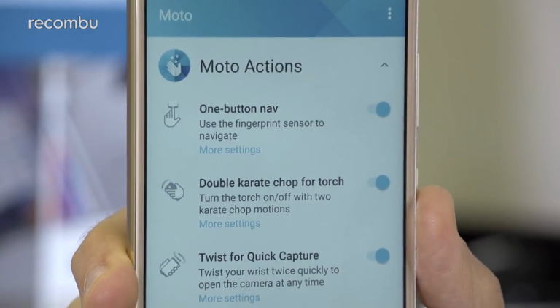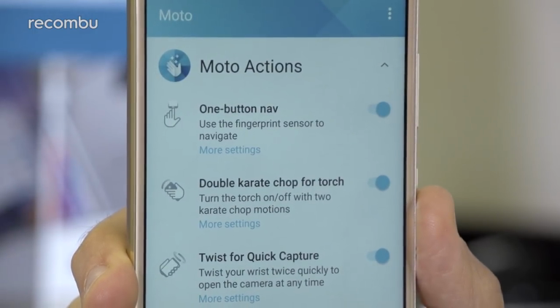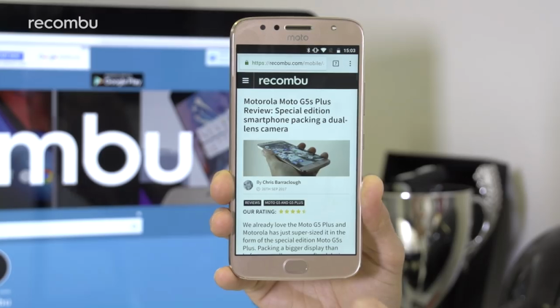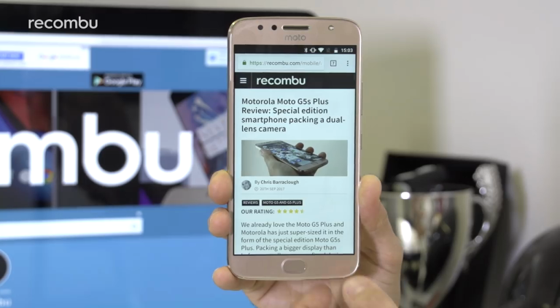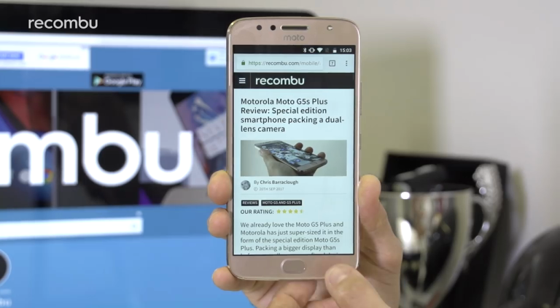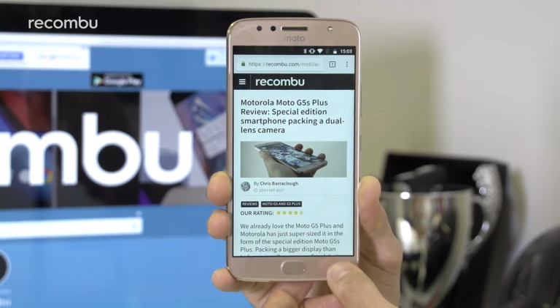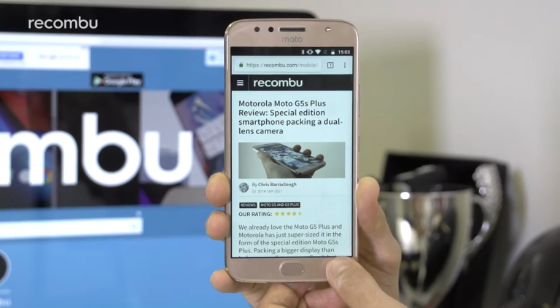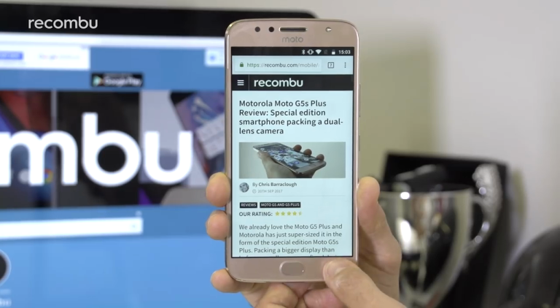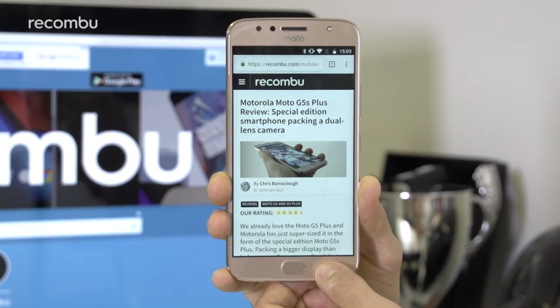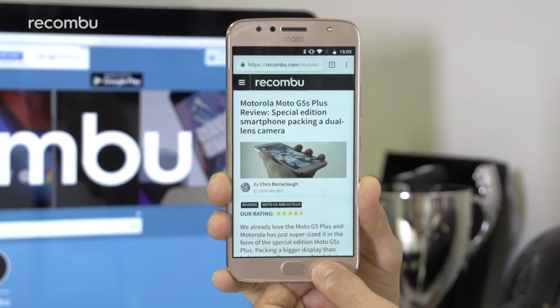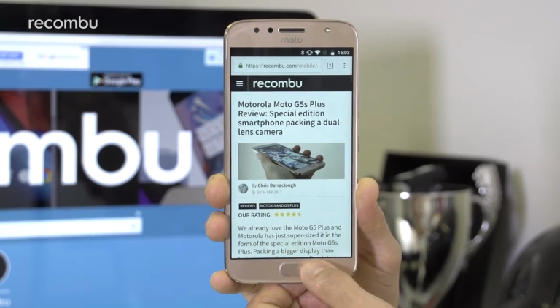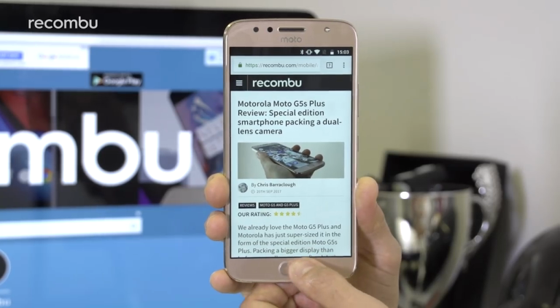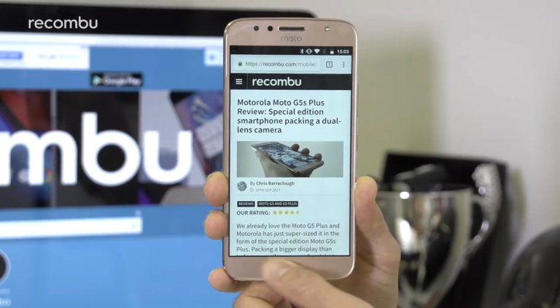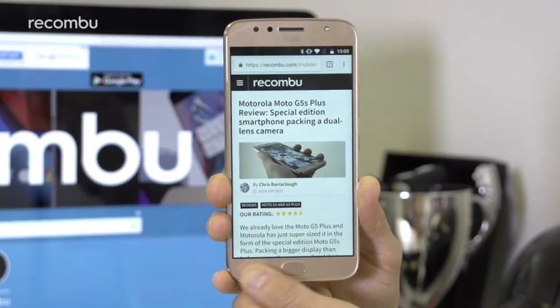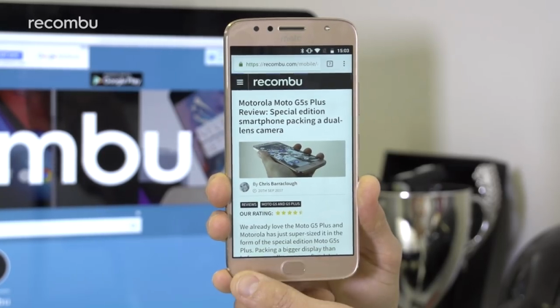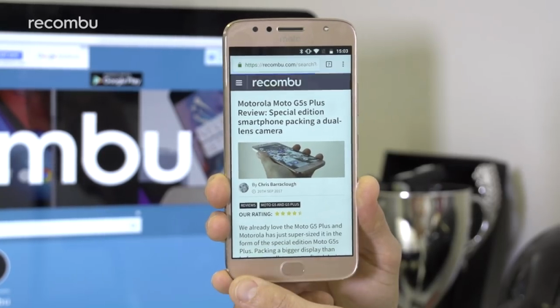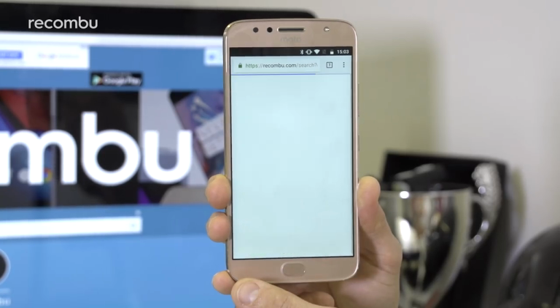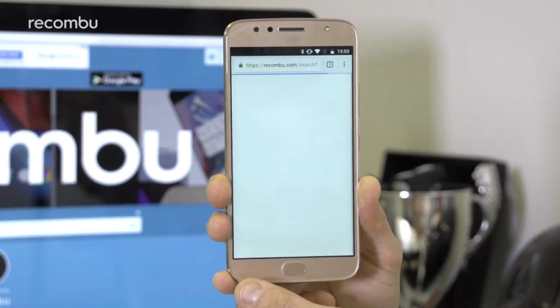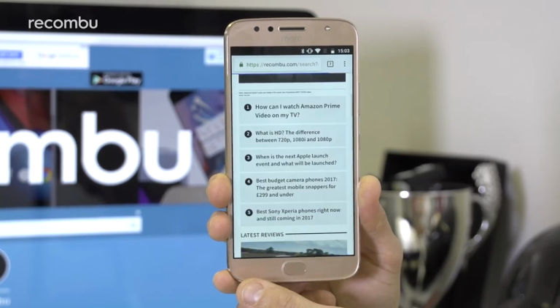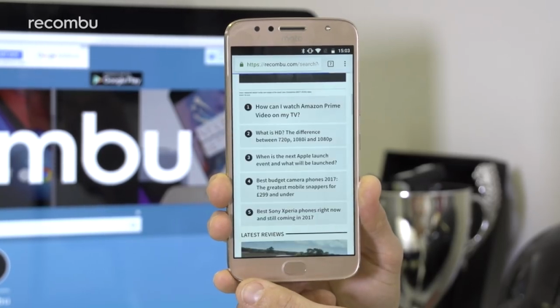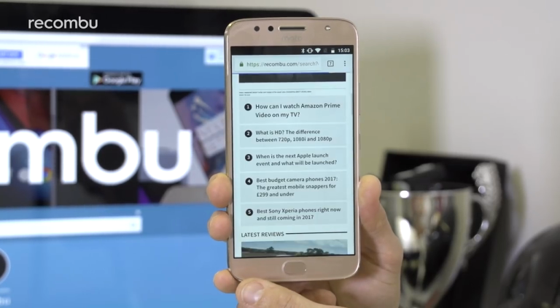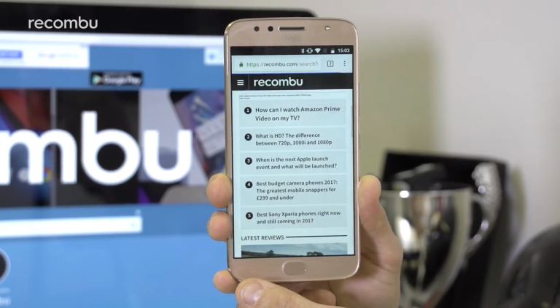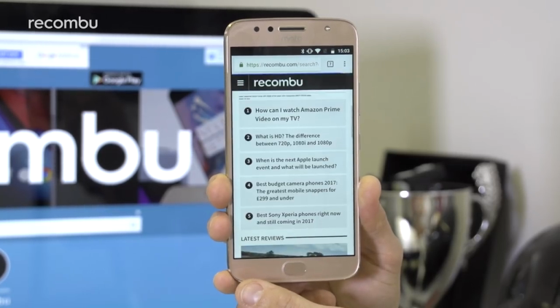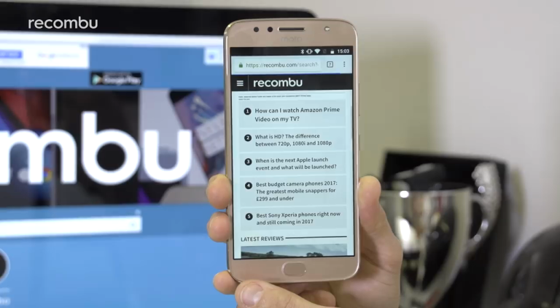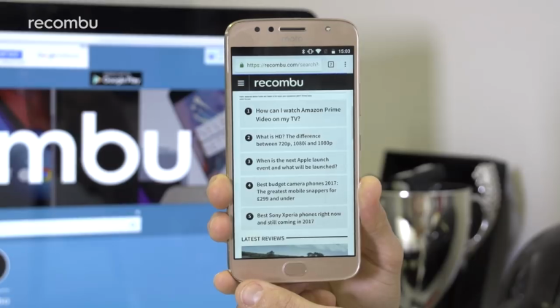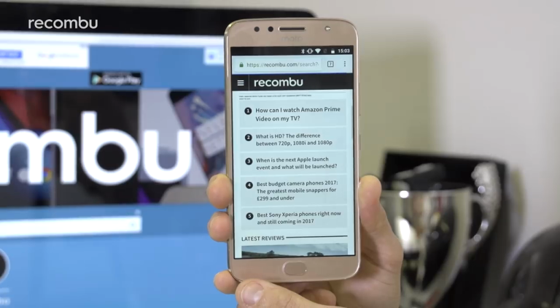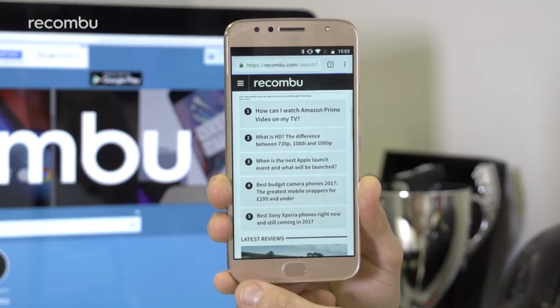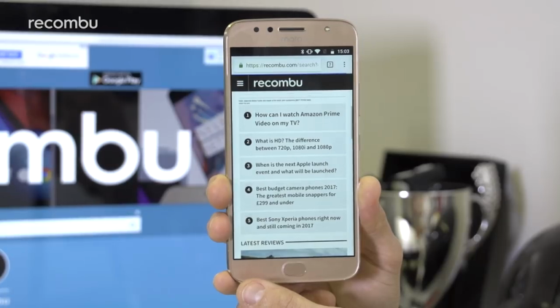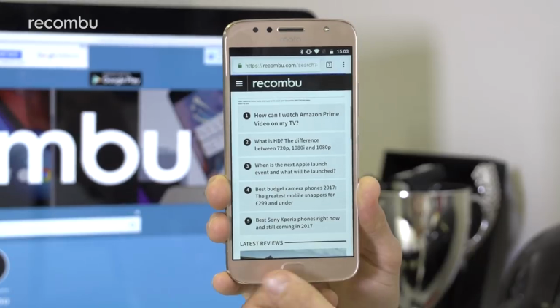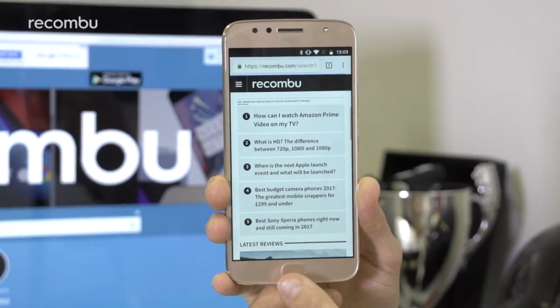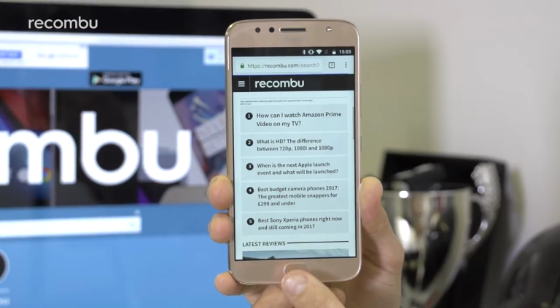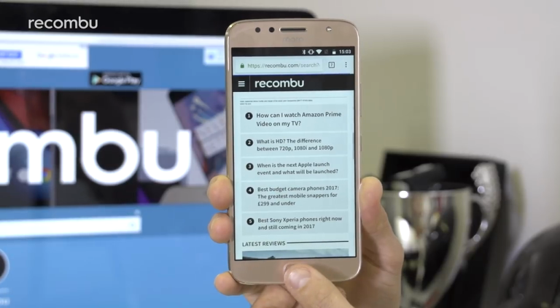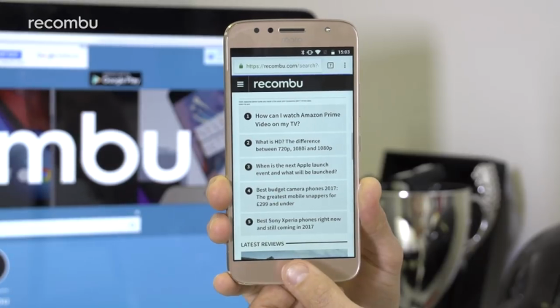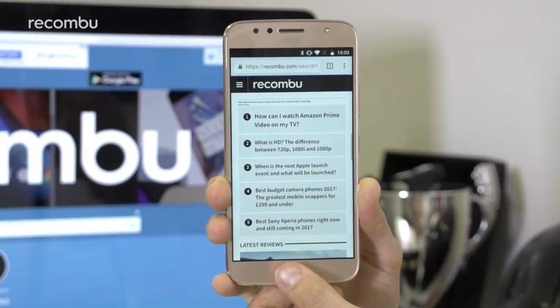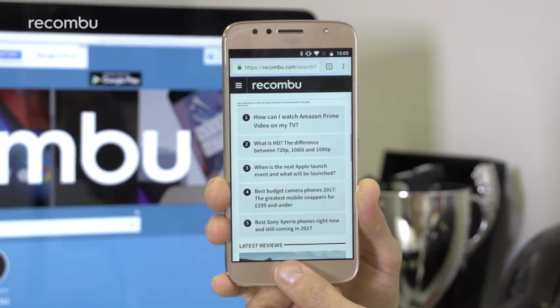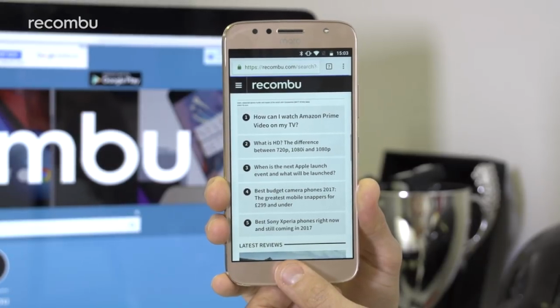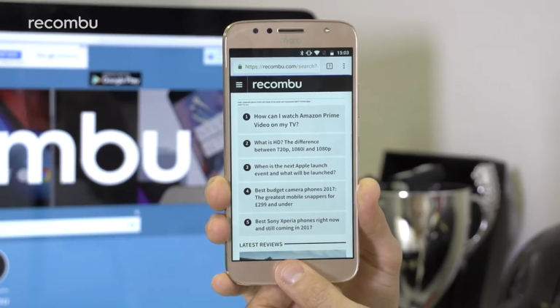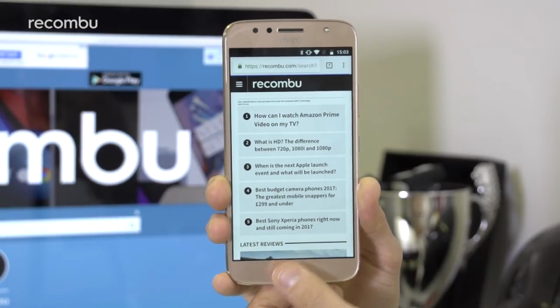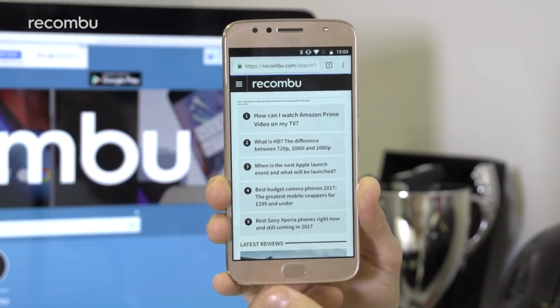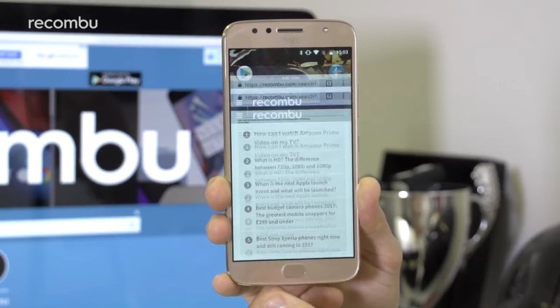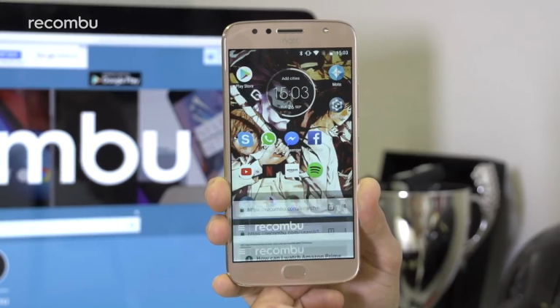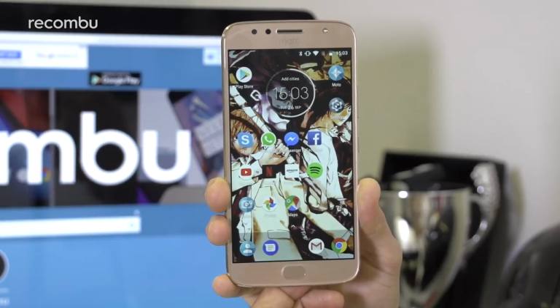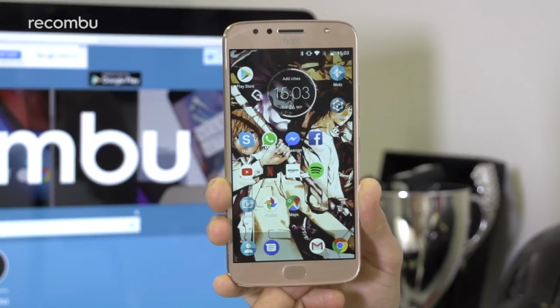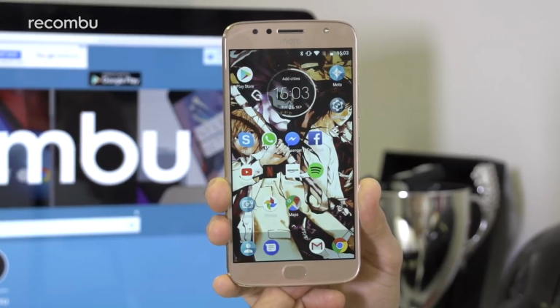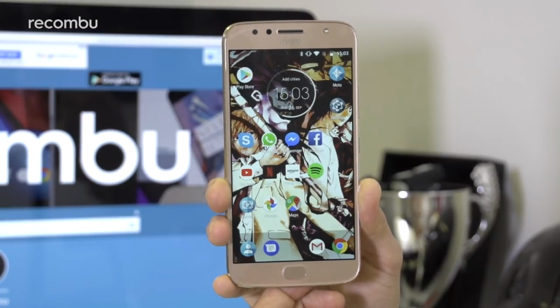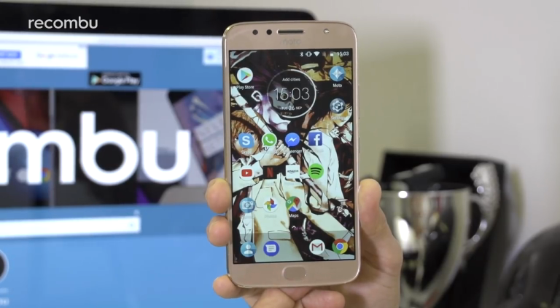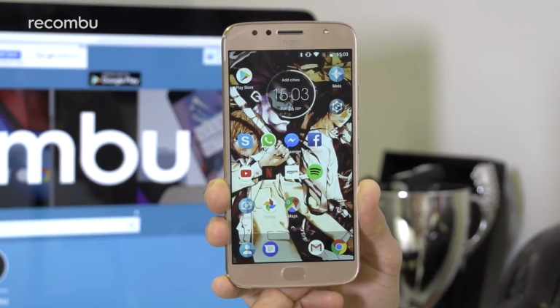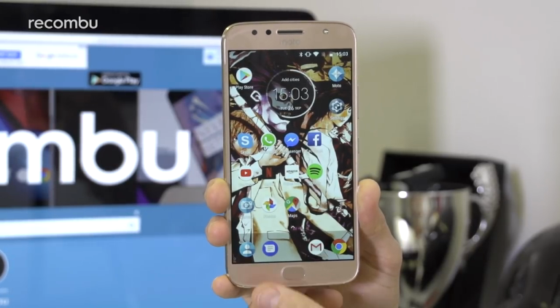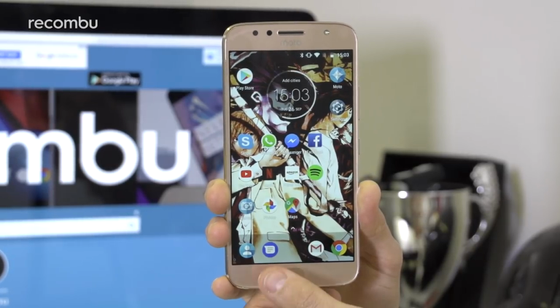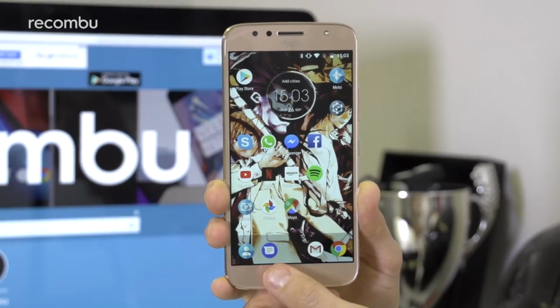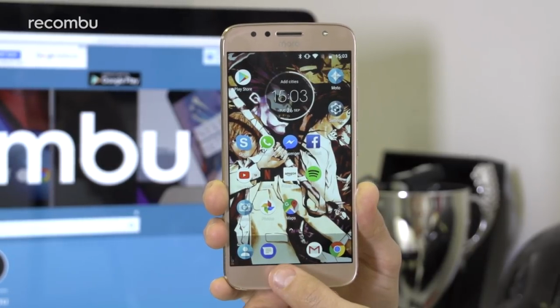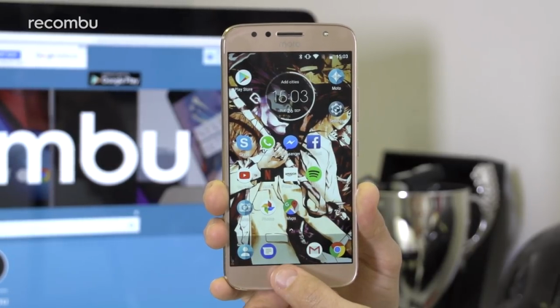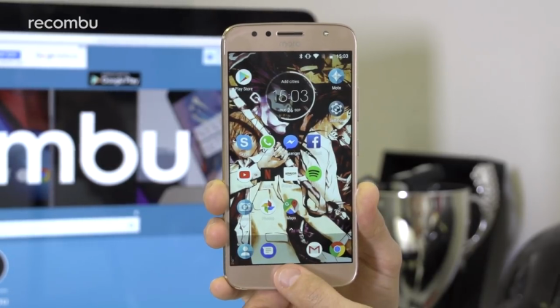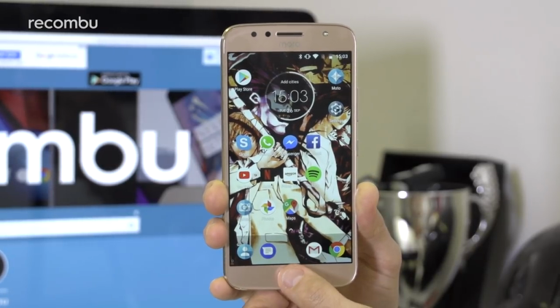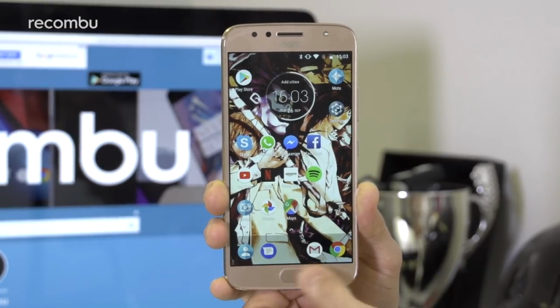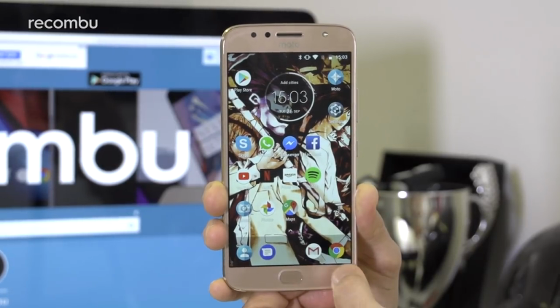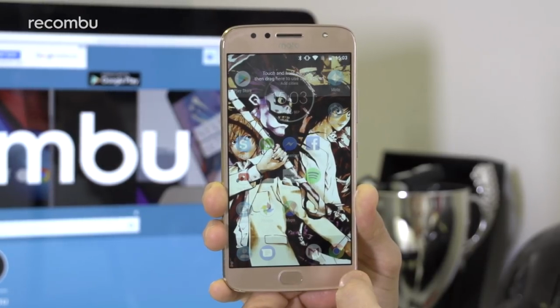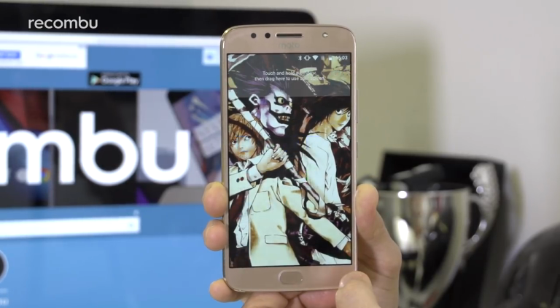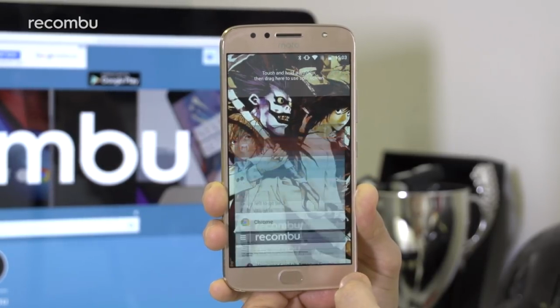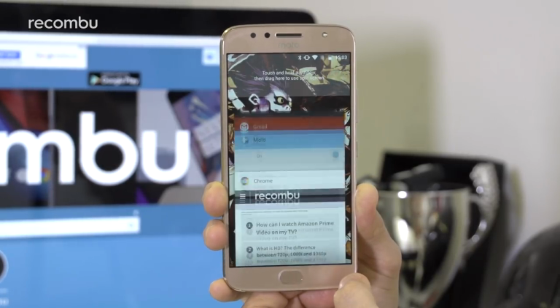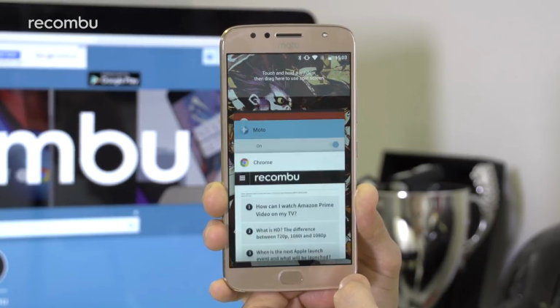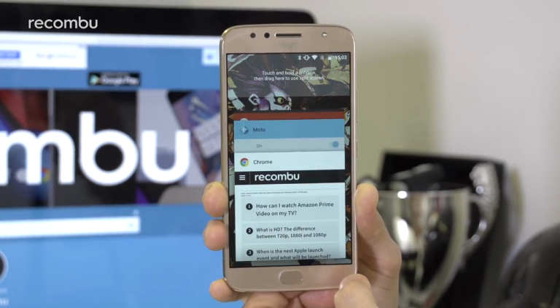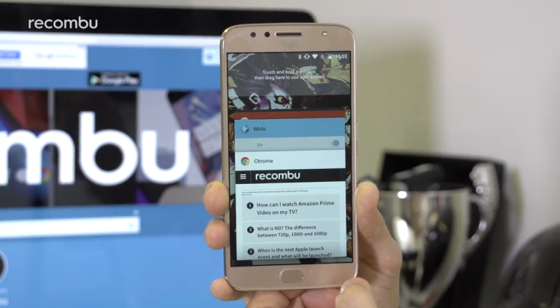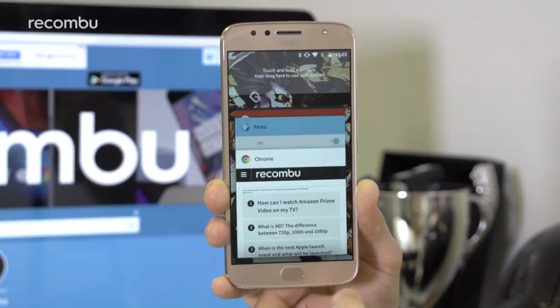You can even replace the on-screen back, home, and recent apps buttons using the fingerprint sensor via an option inside the Moto Assistant. This uses gesture recognition instead, and it works pretty well, as it did on the Huawei P10 and the Honor 9 handsets before it.